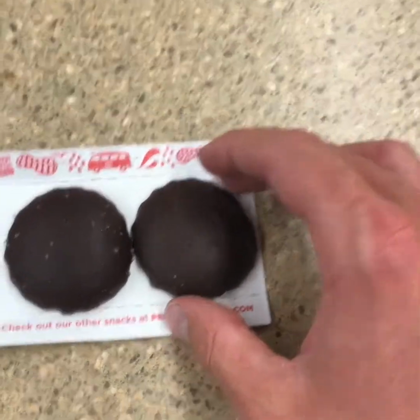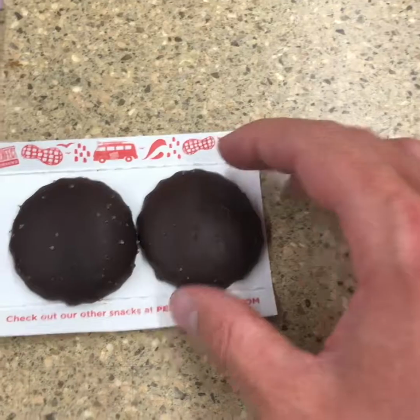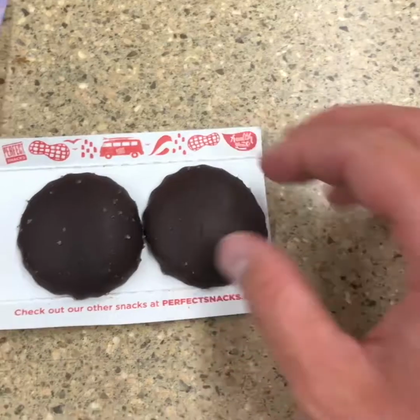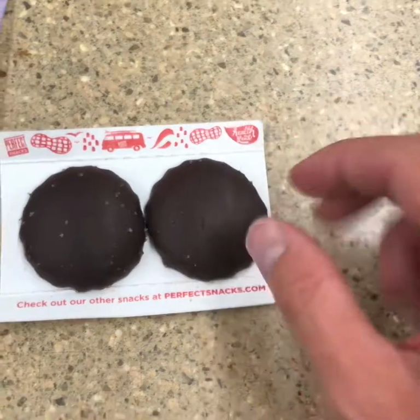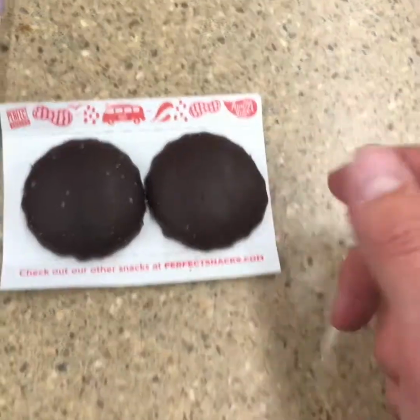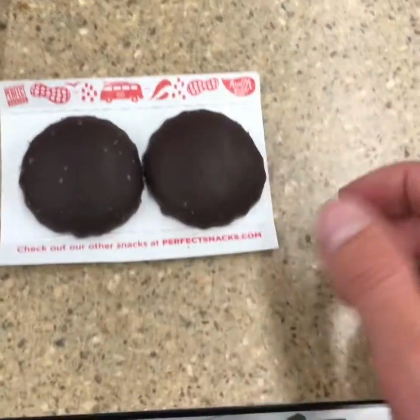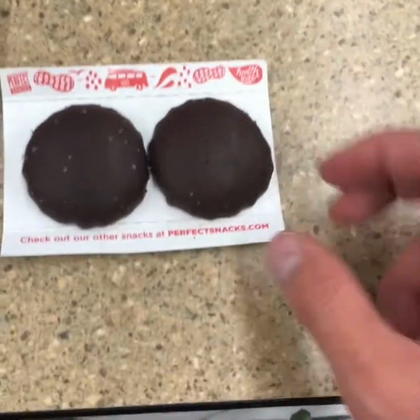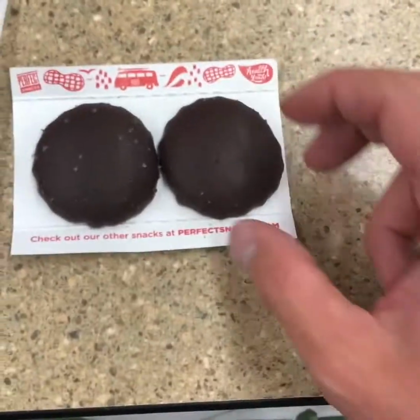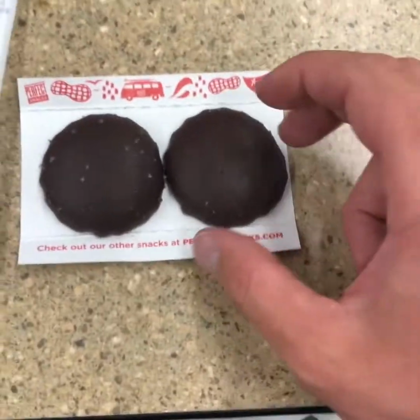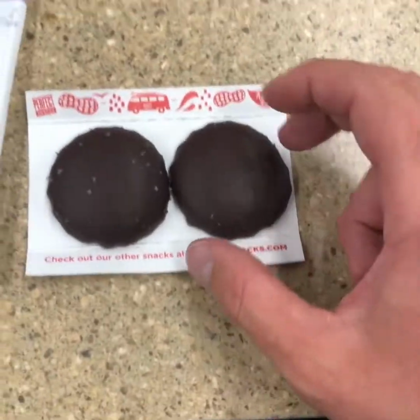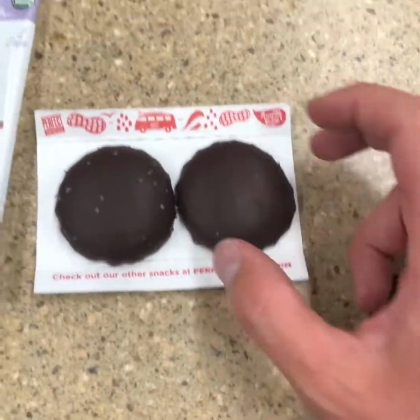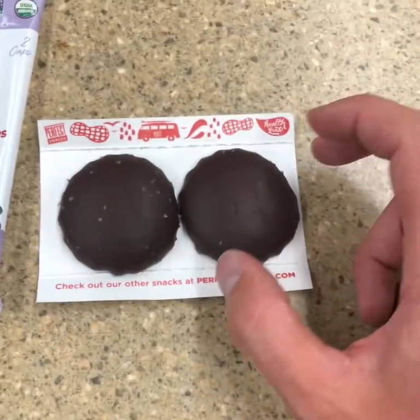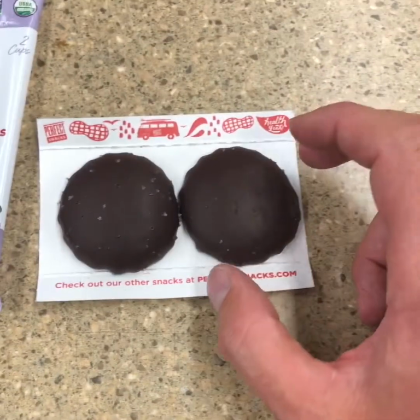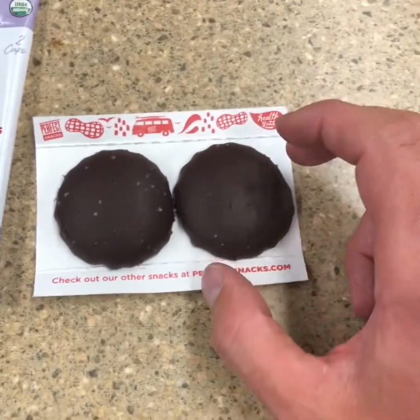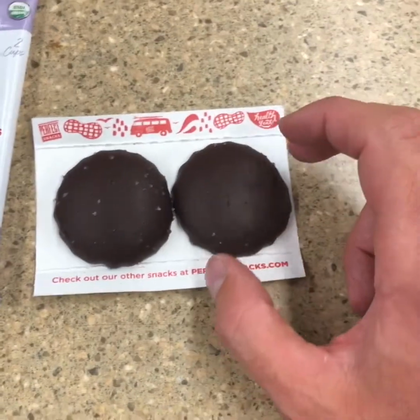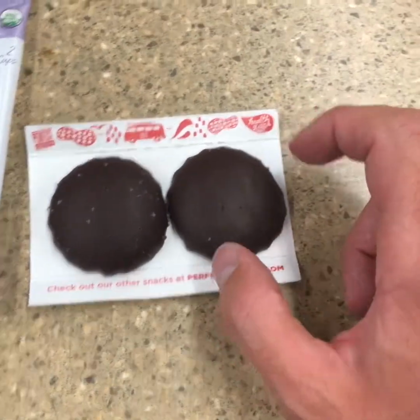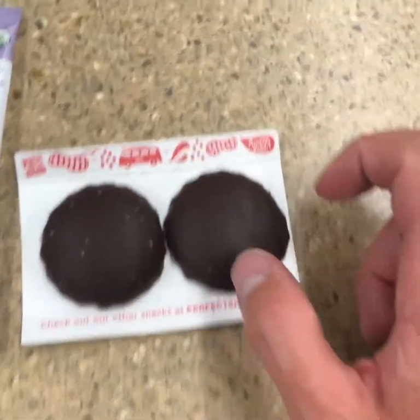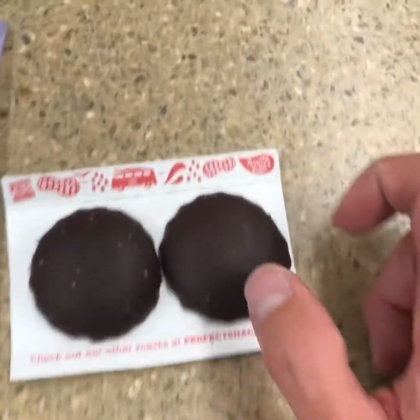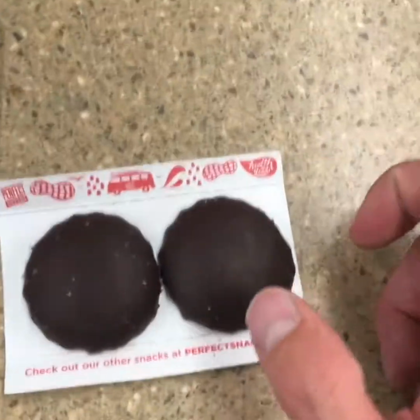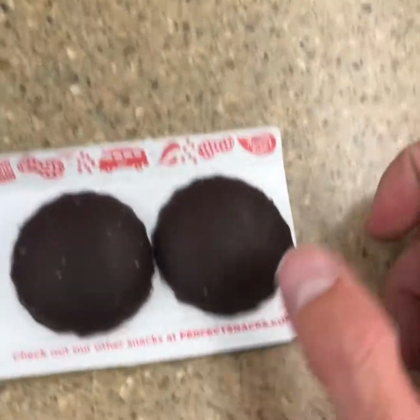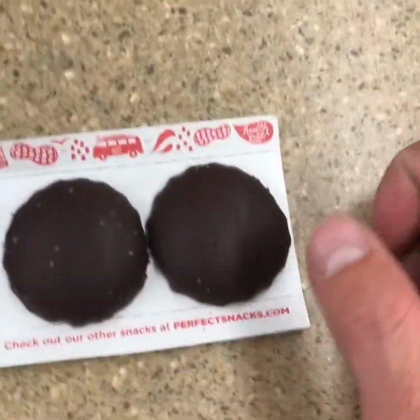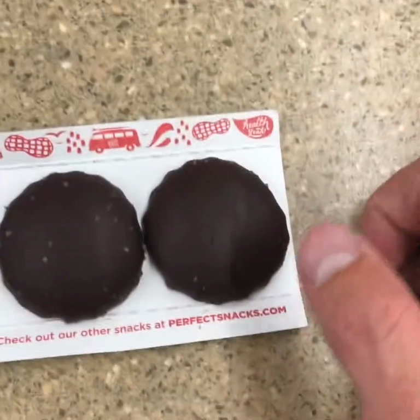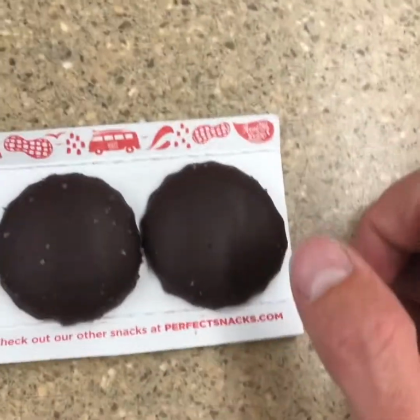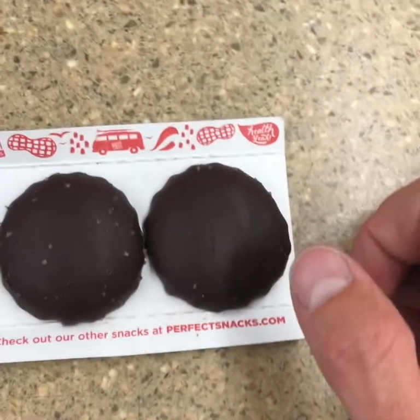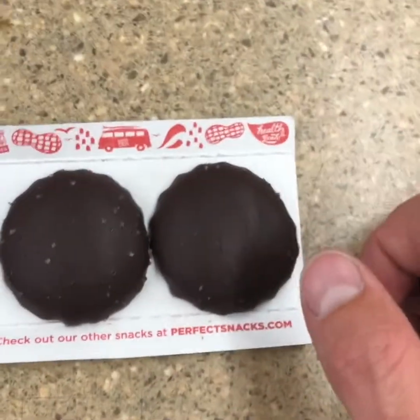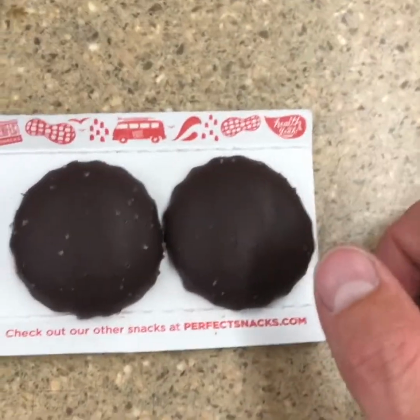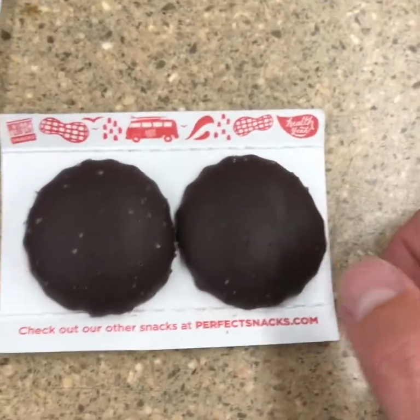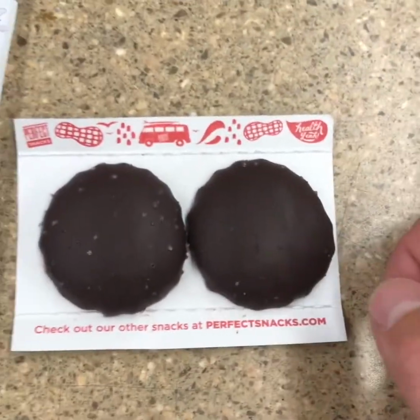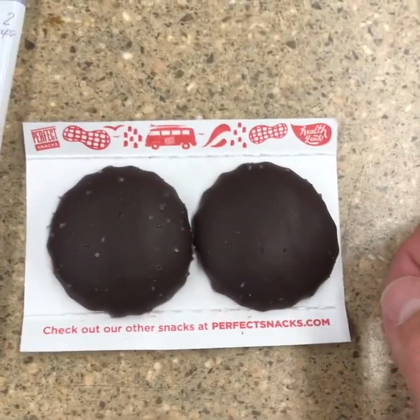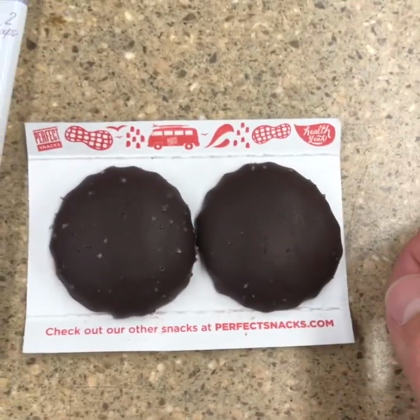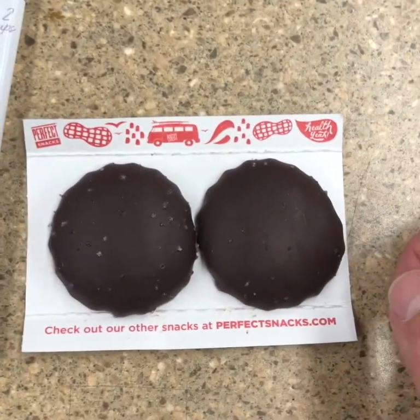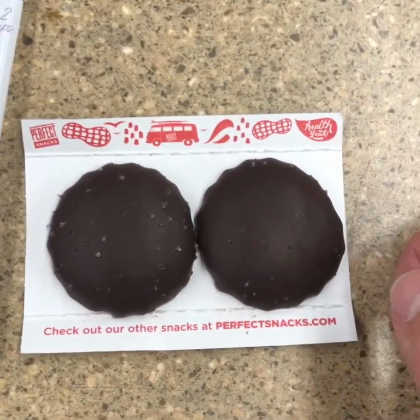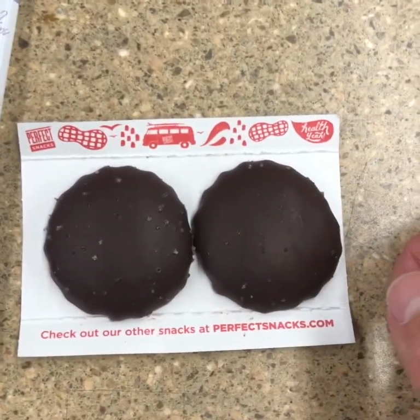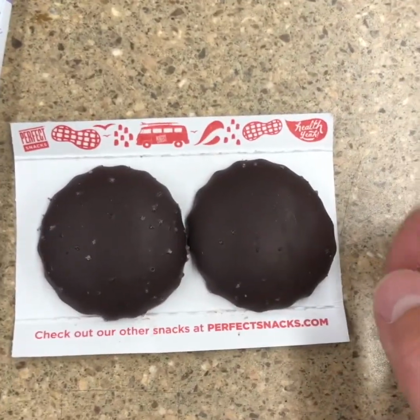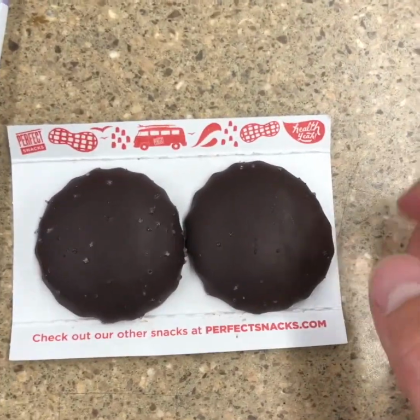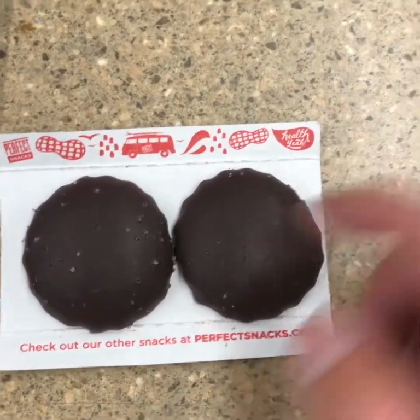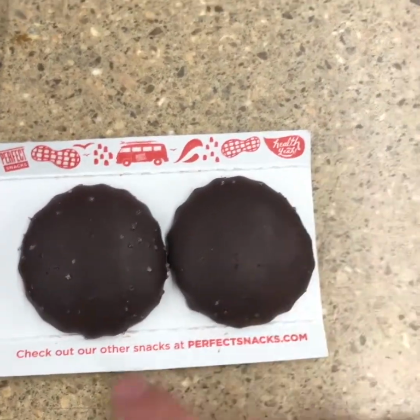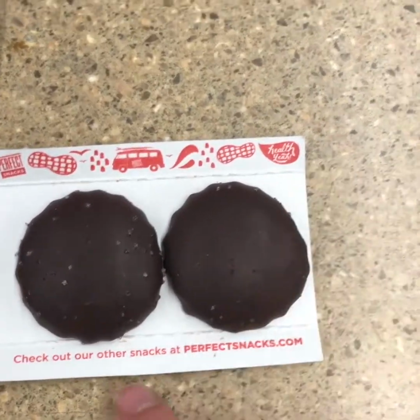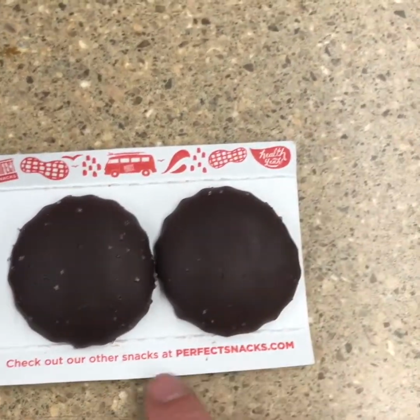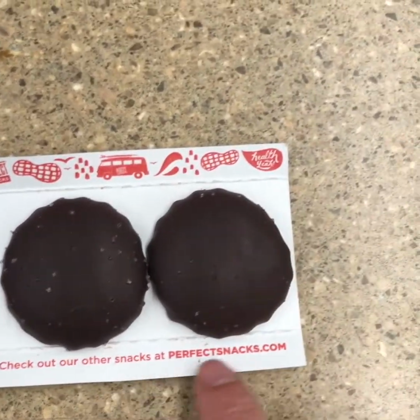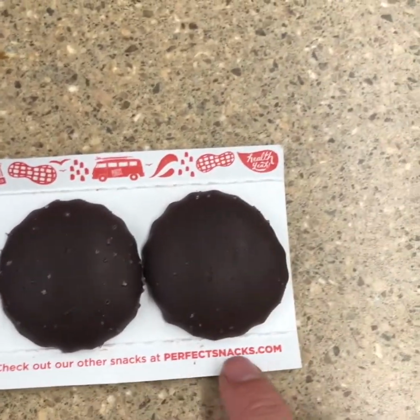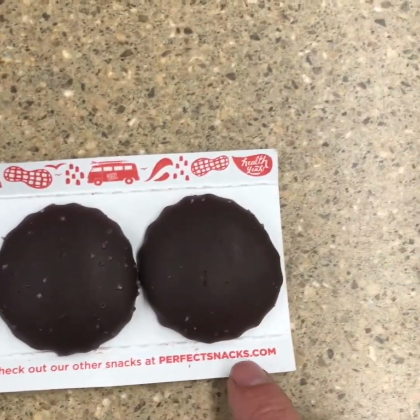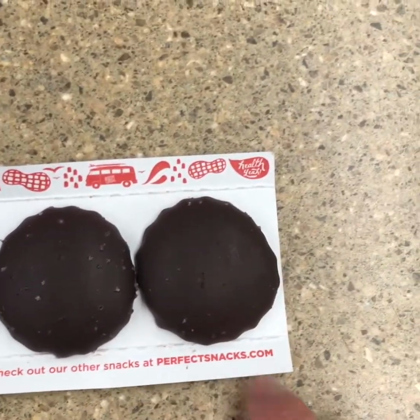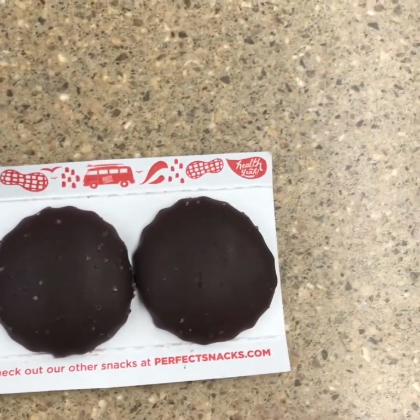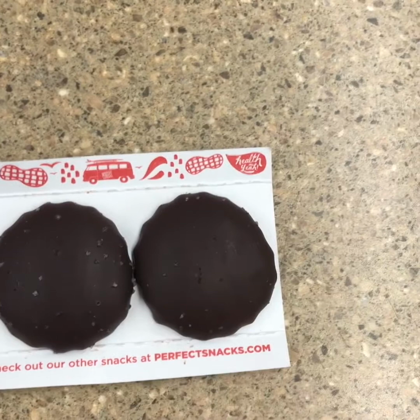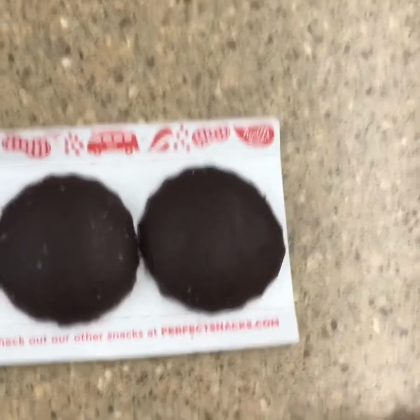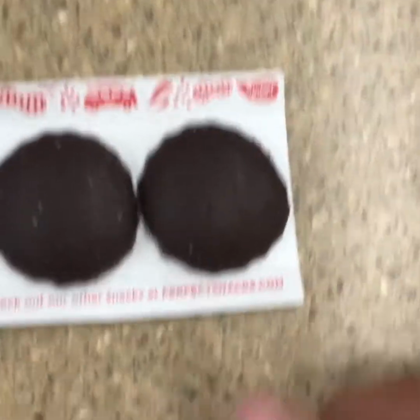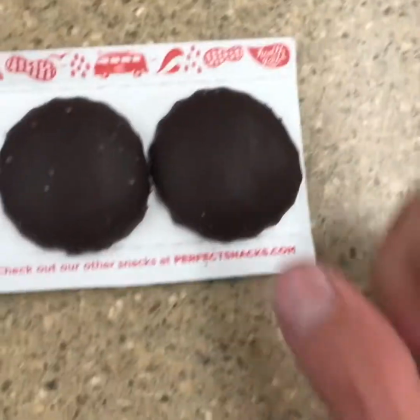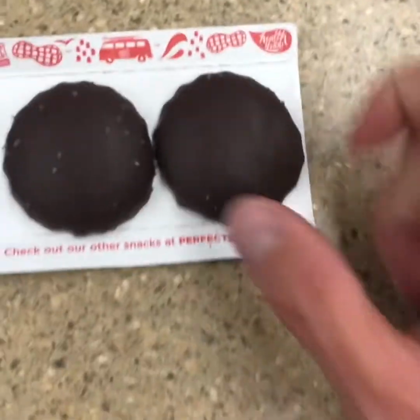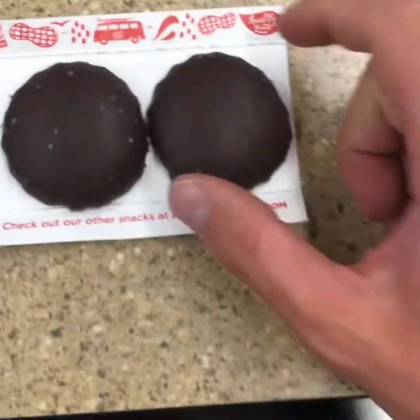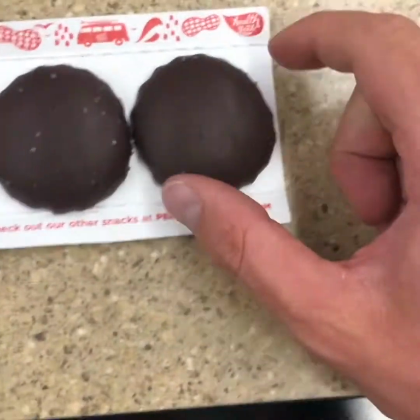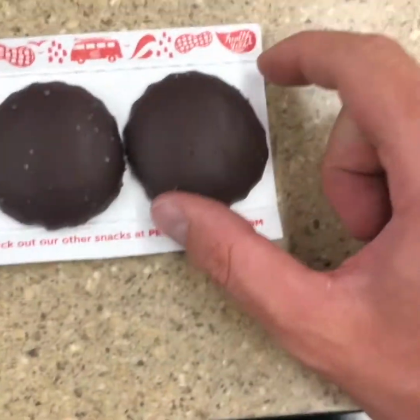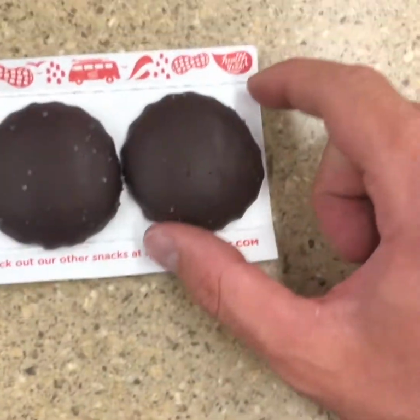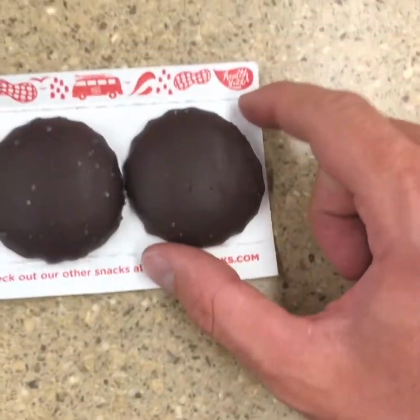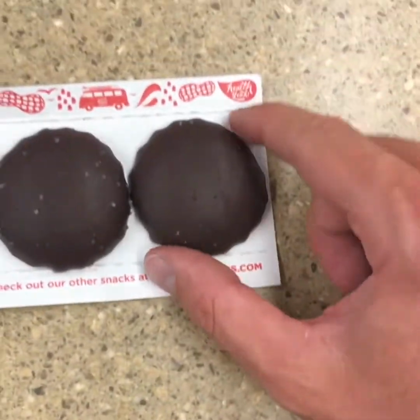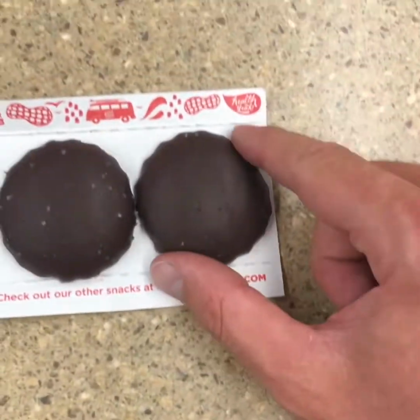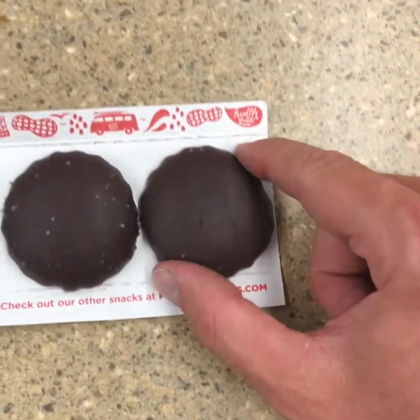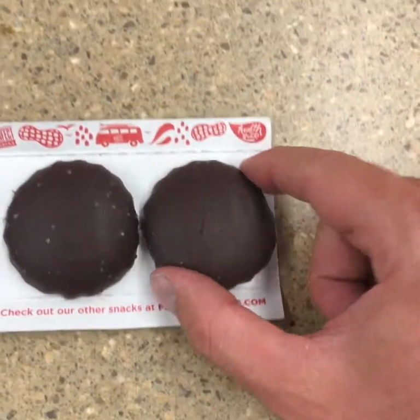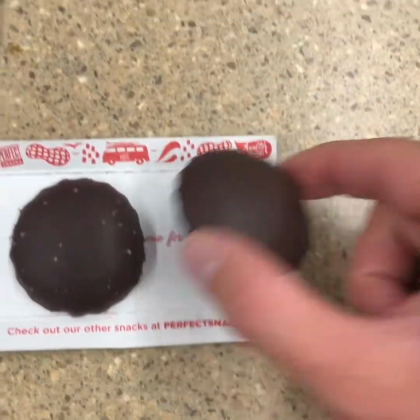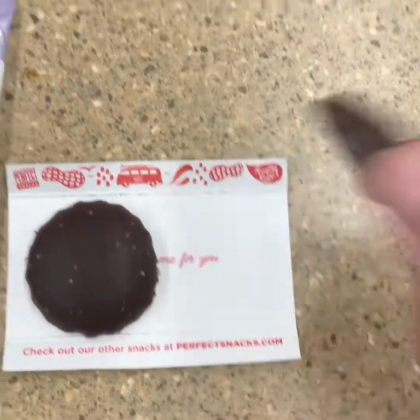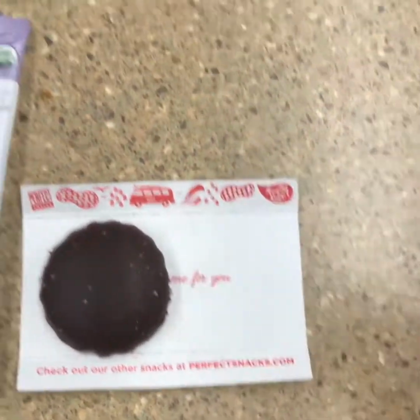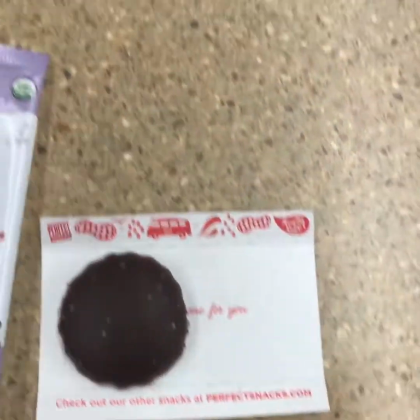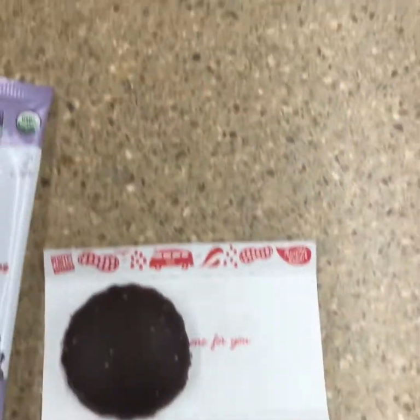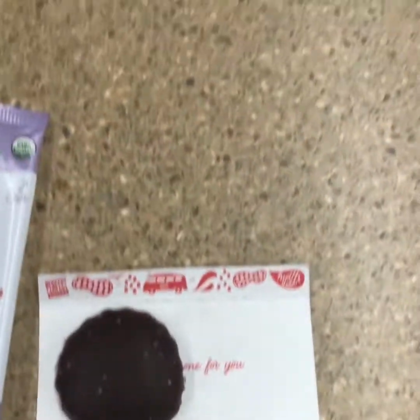We're in the Midwest. Check out perfectsnacks.com. Go ahead and take a bite here.